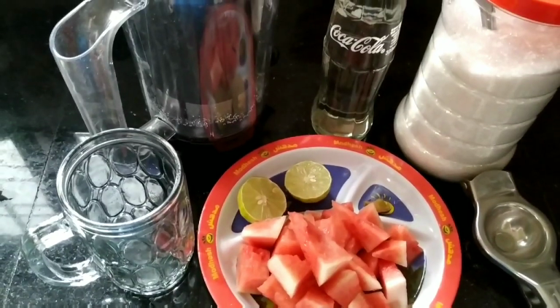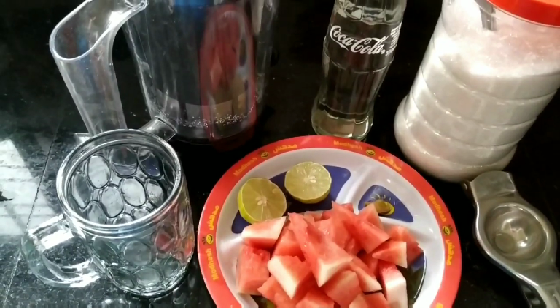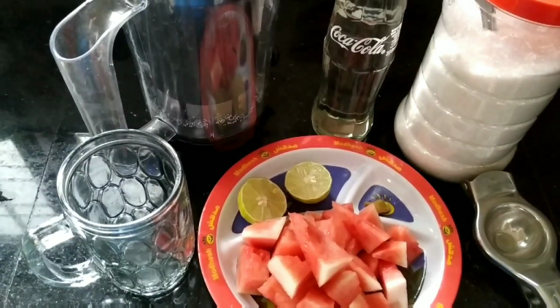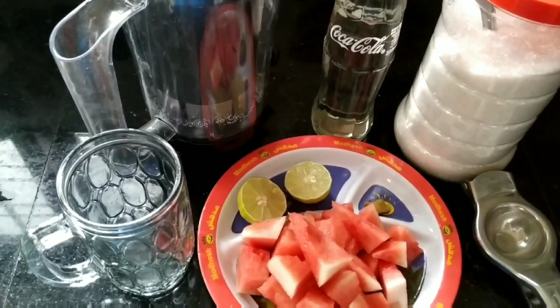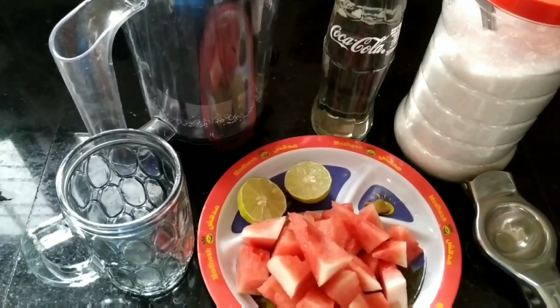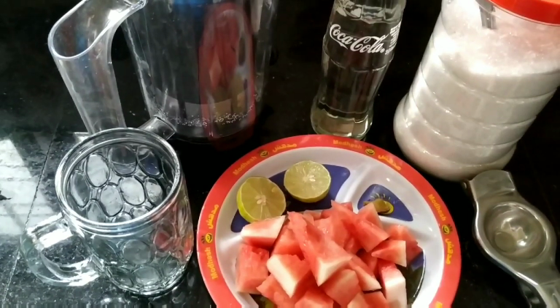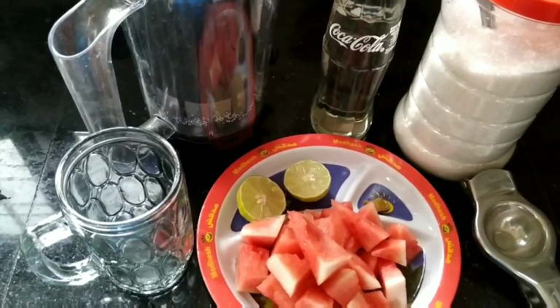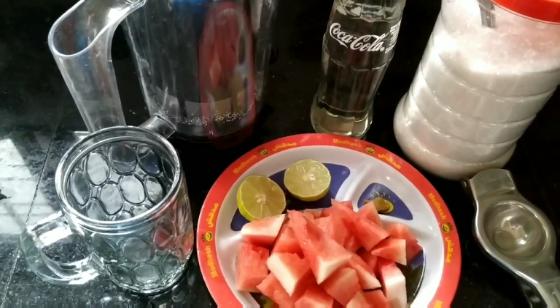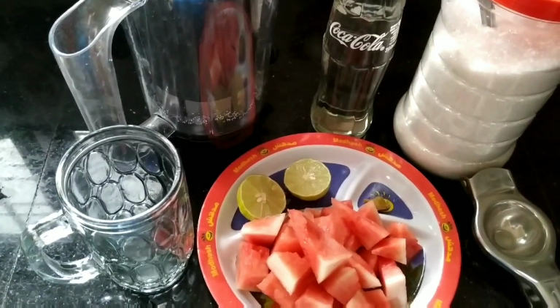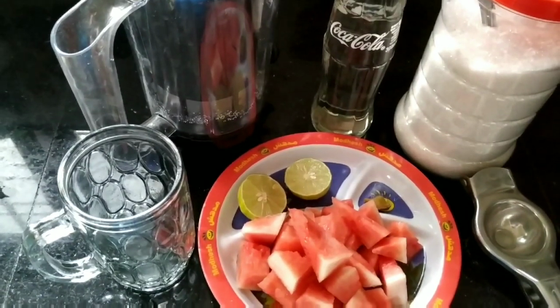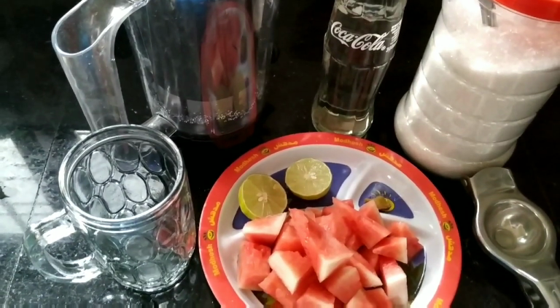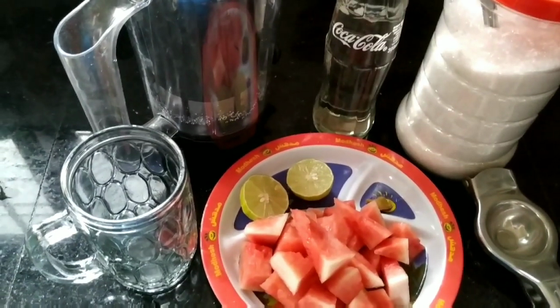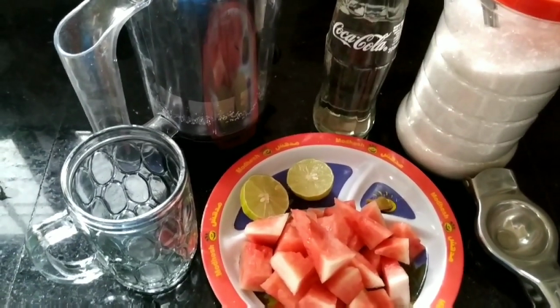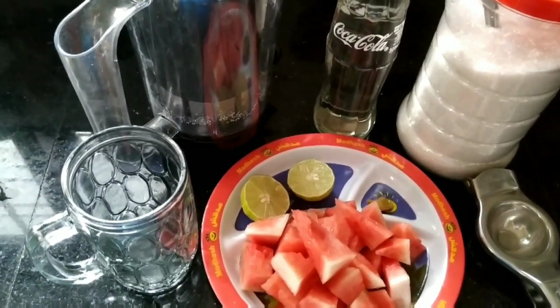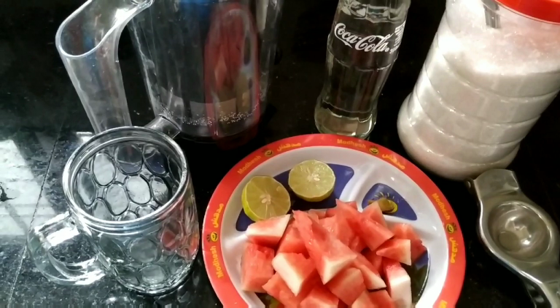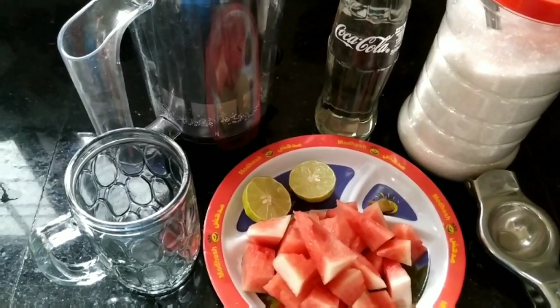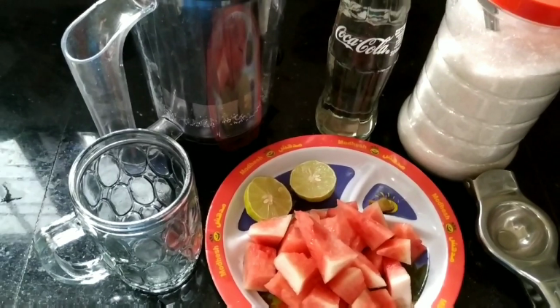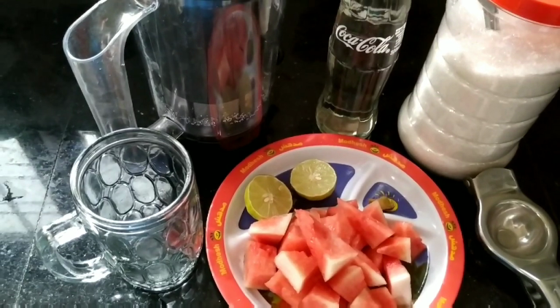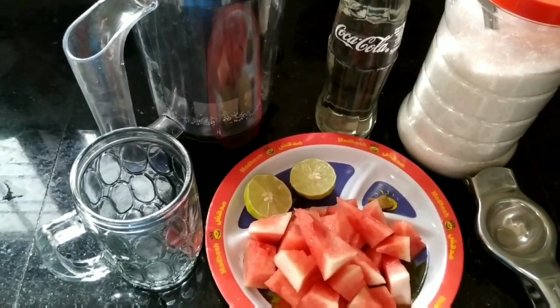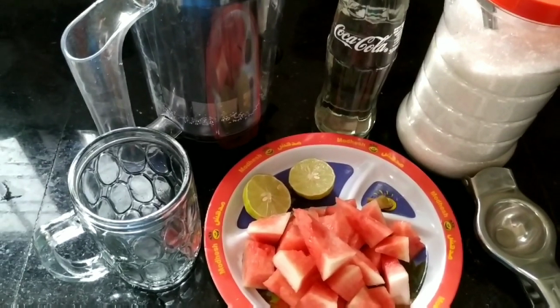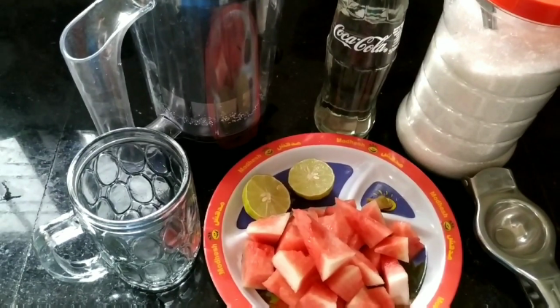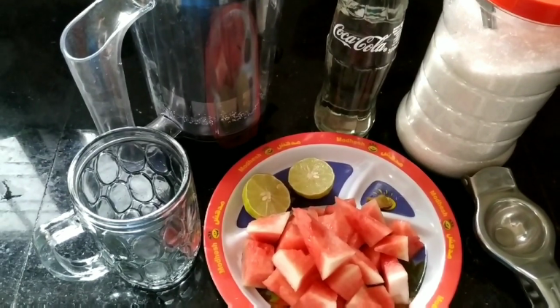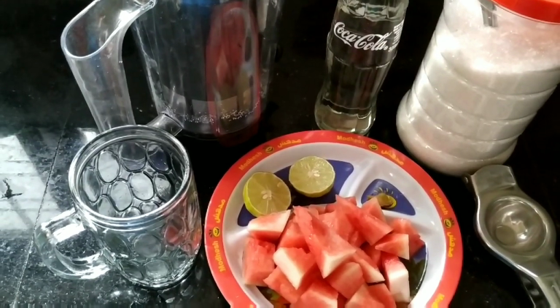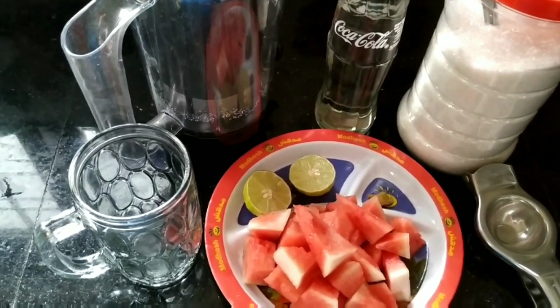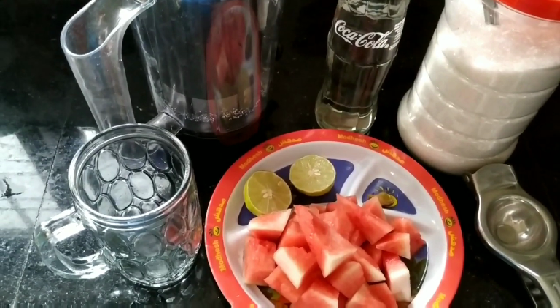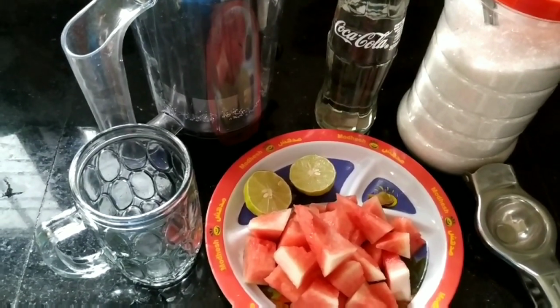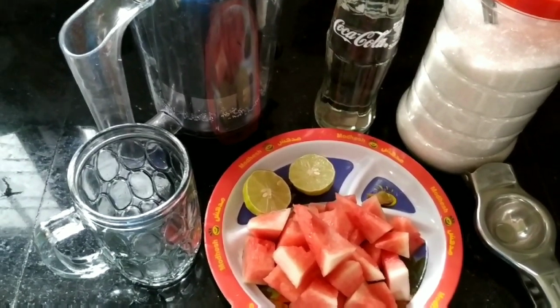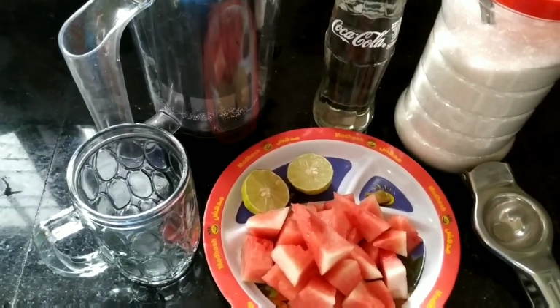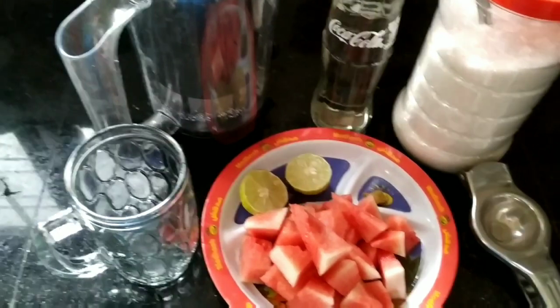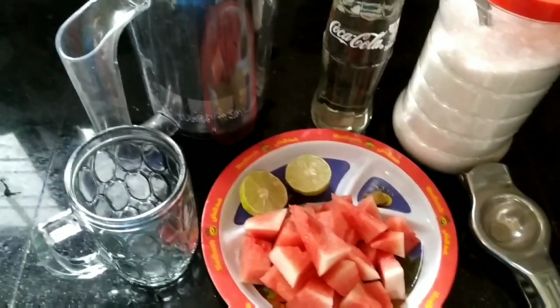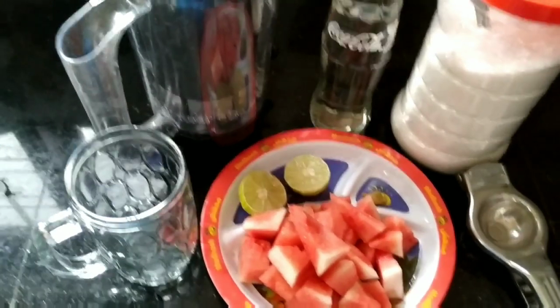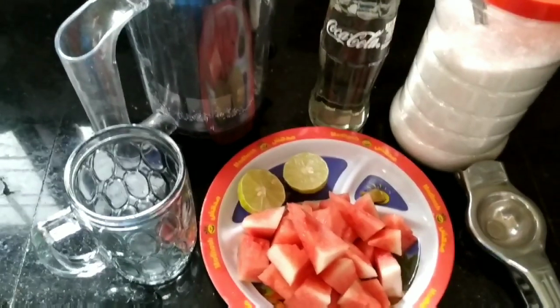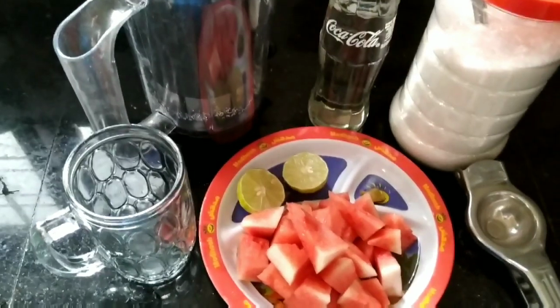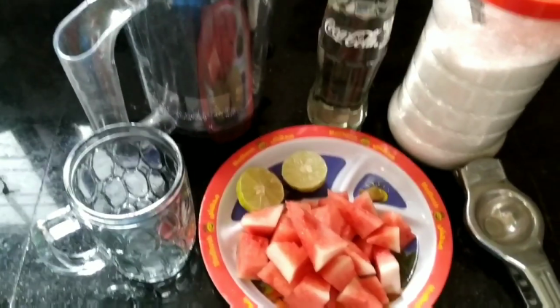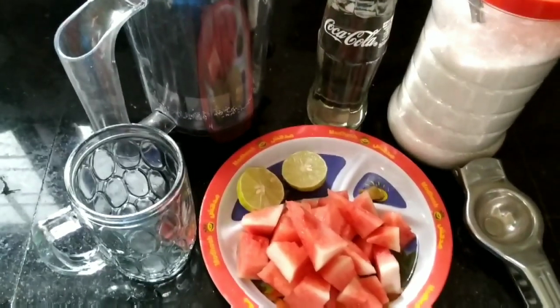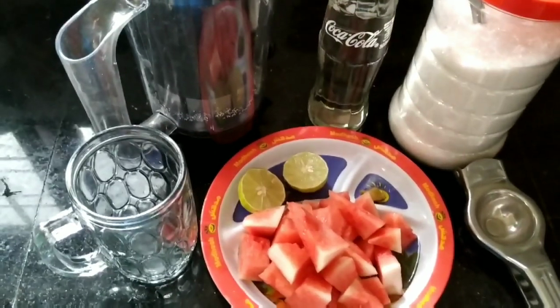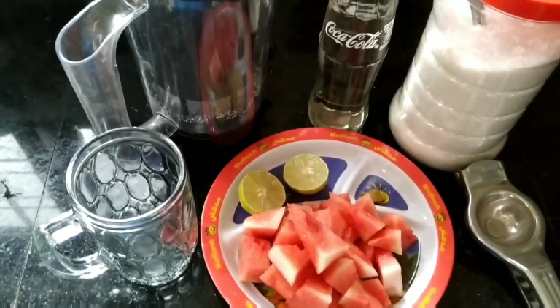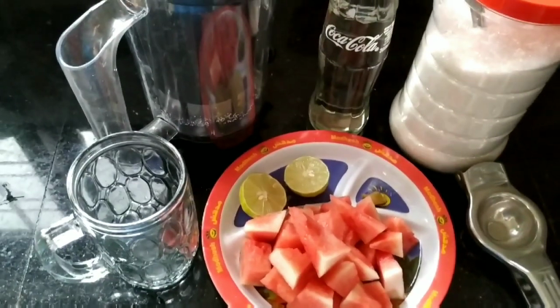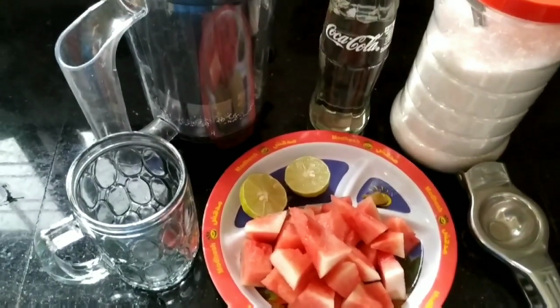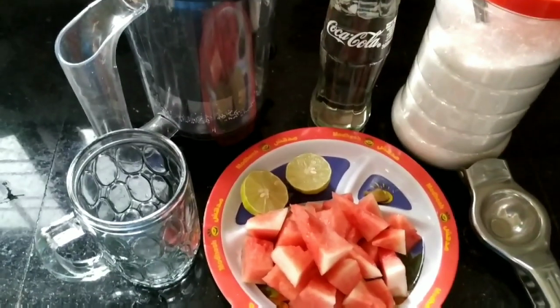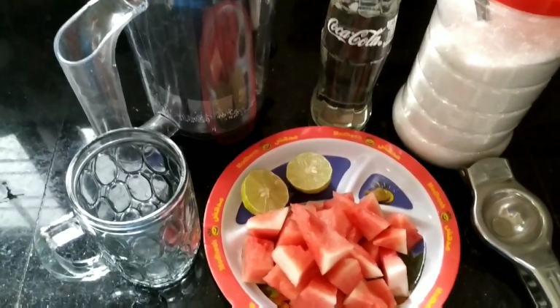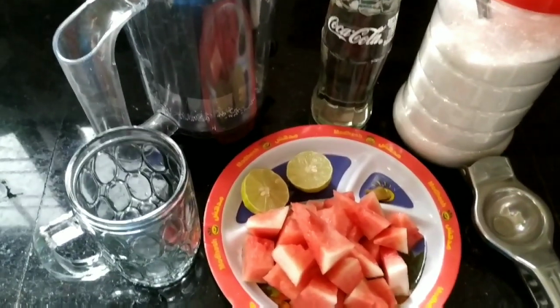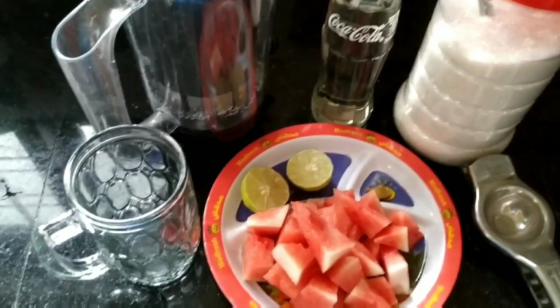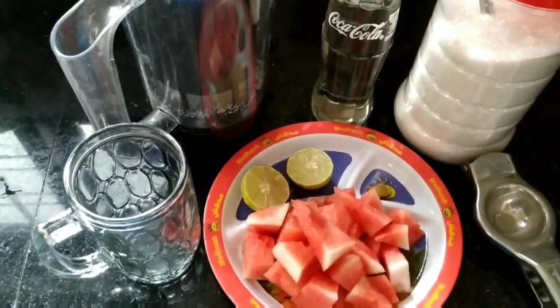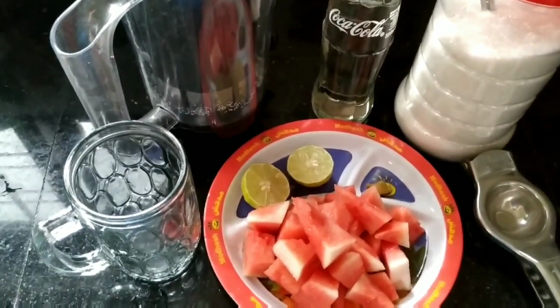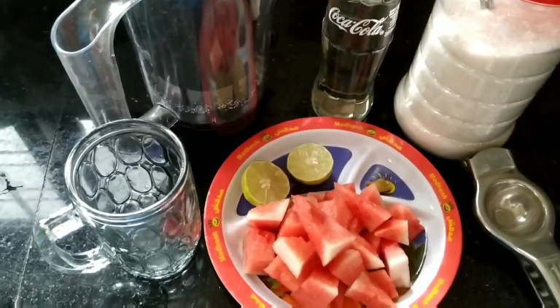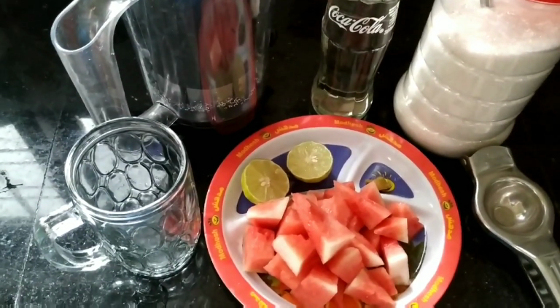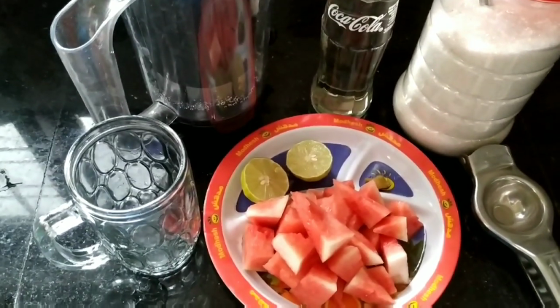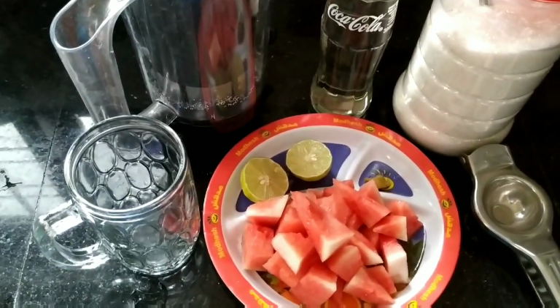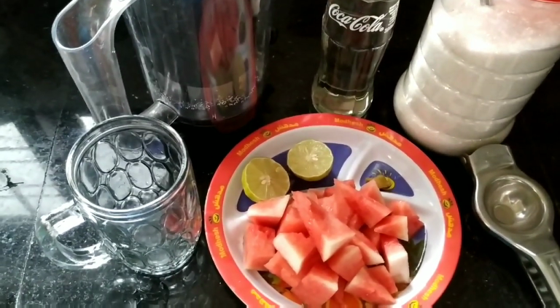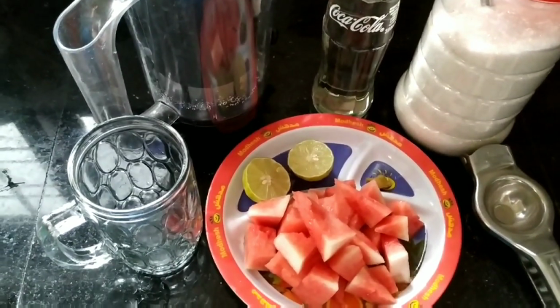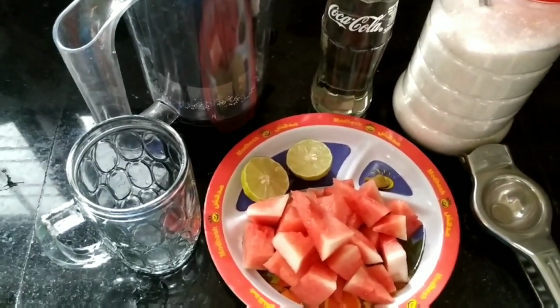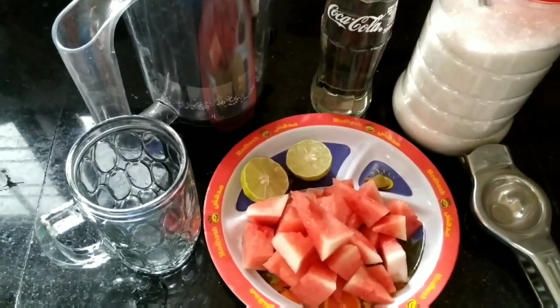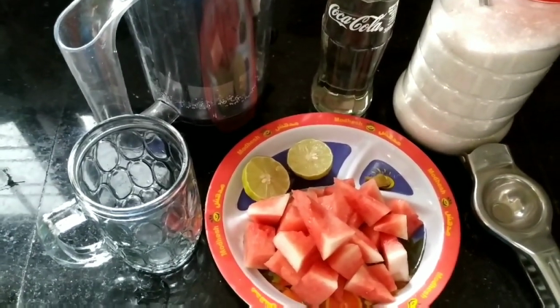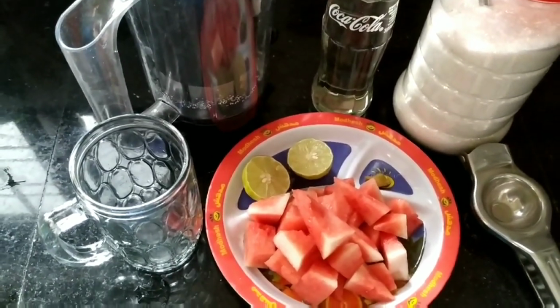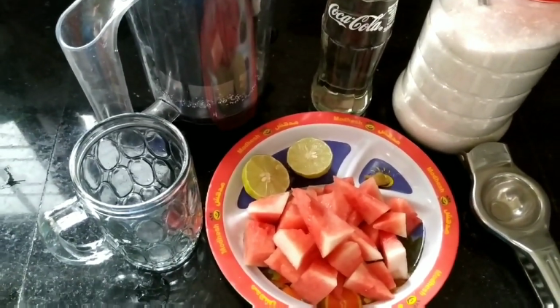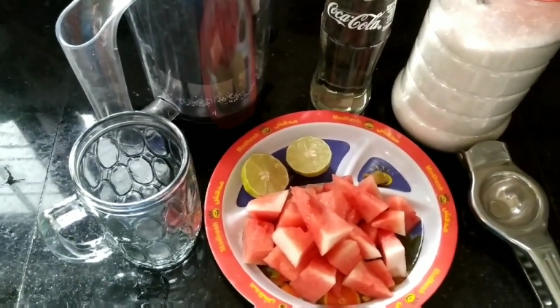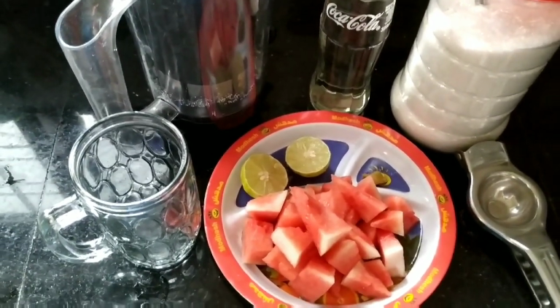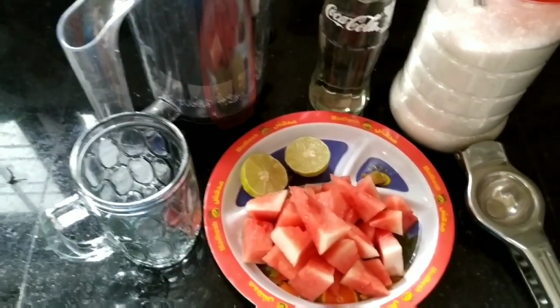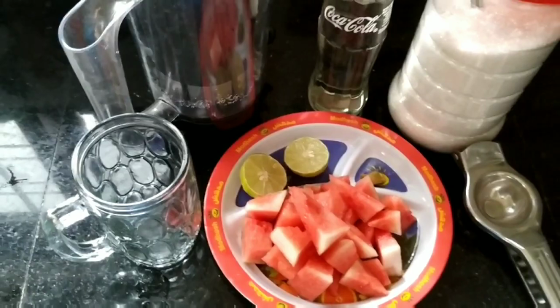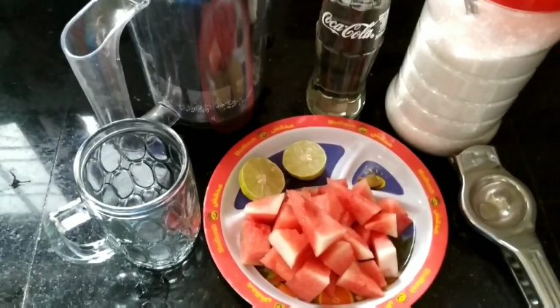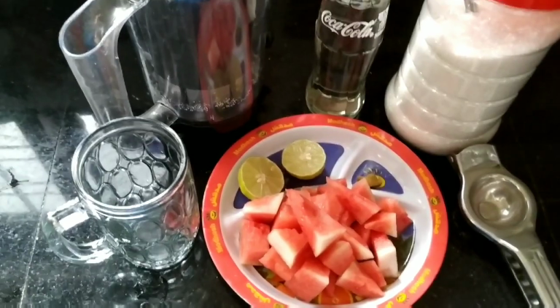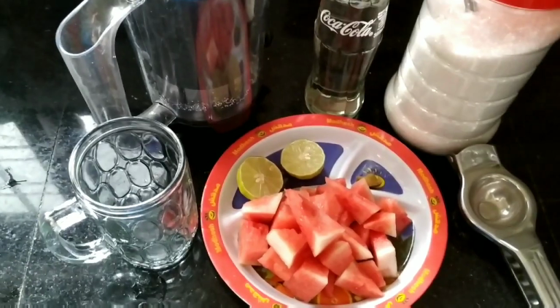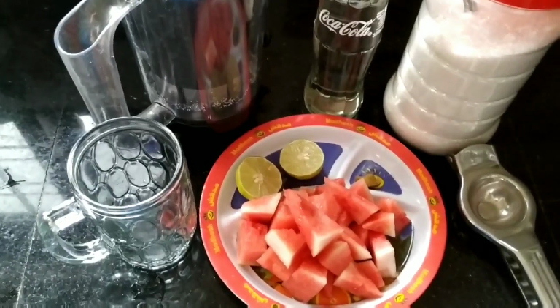Hi friends, welcome to Mommo's Kitchen. I am going to add juice in the water.